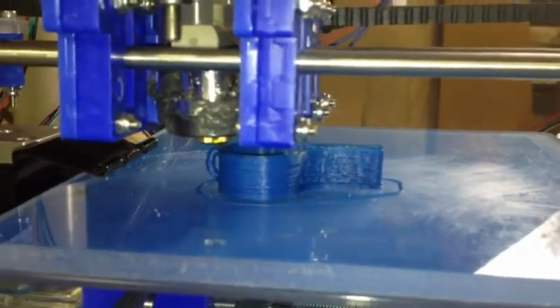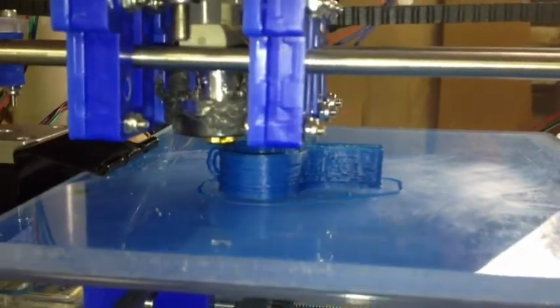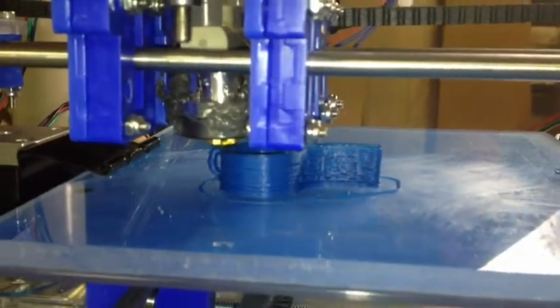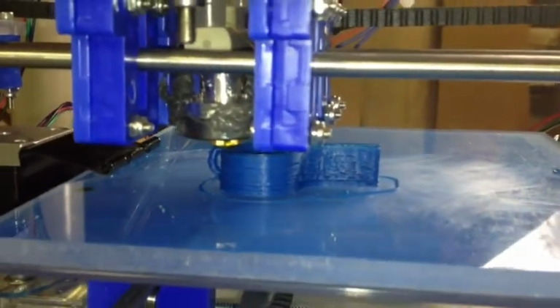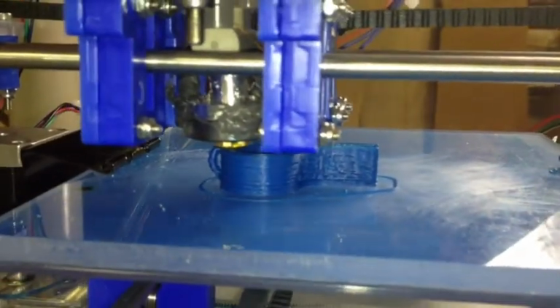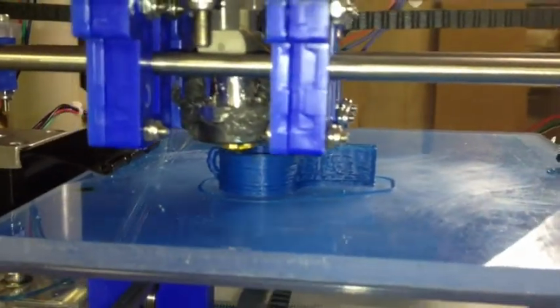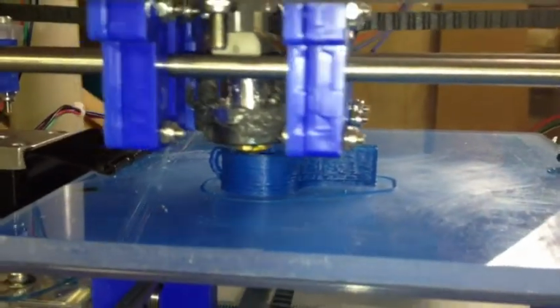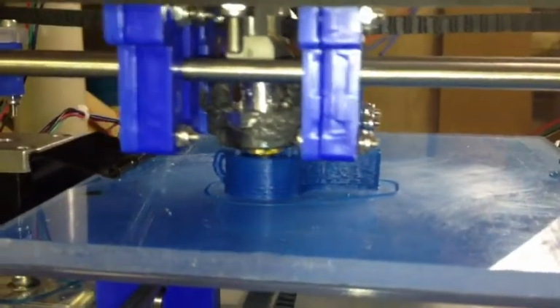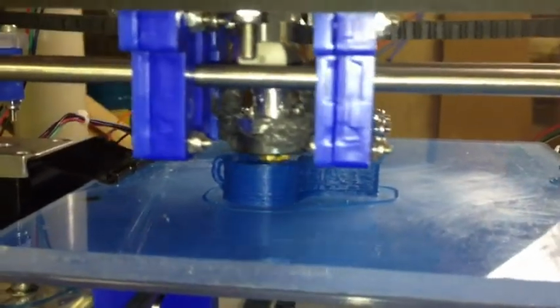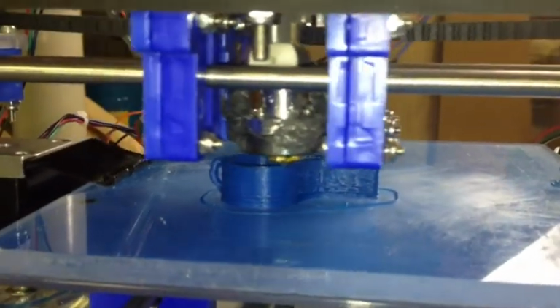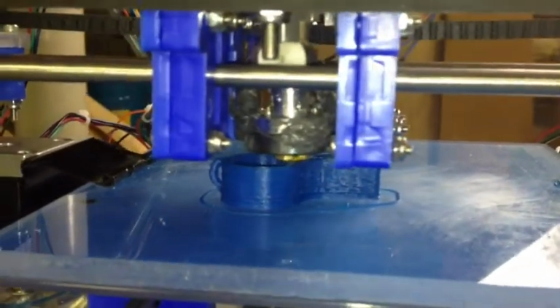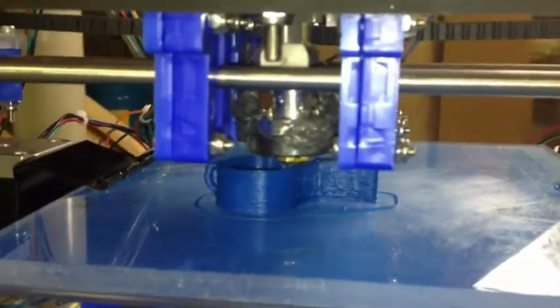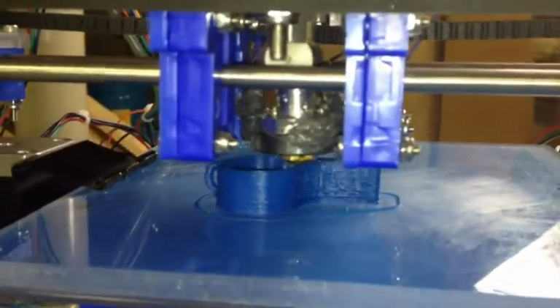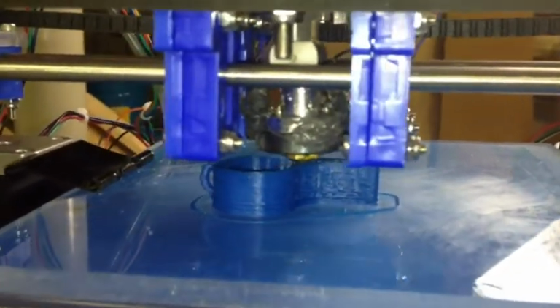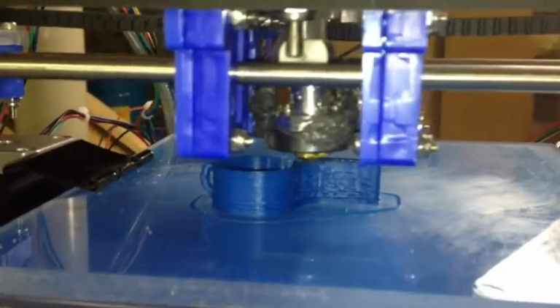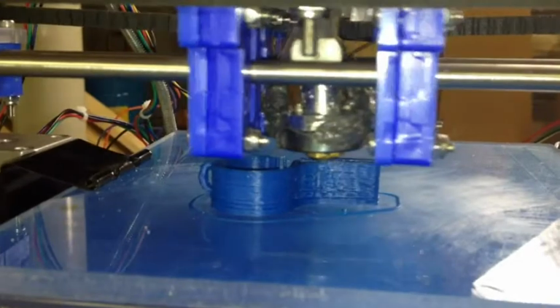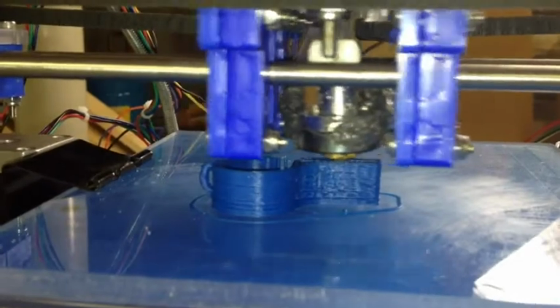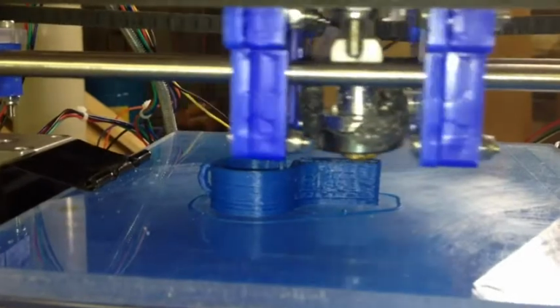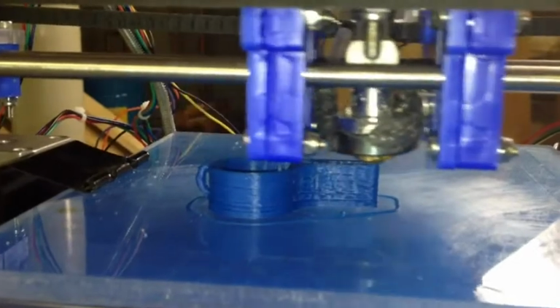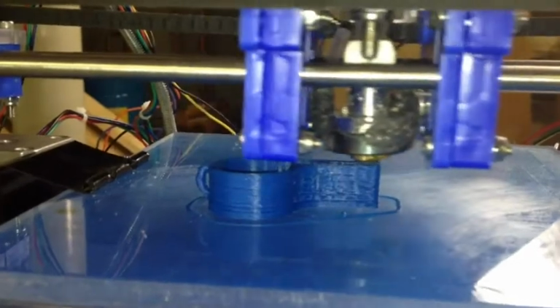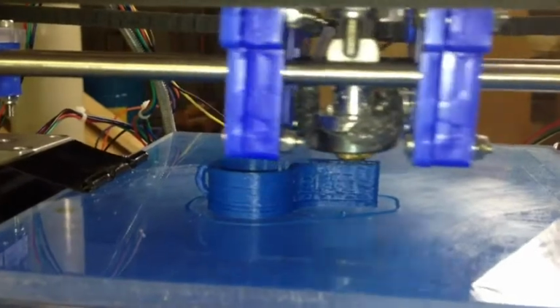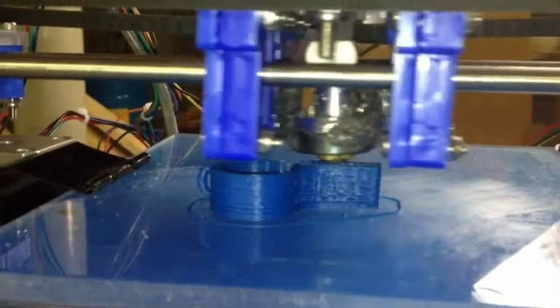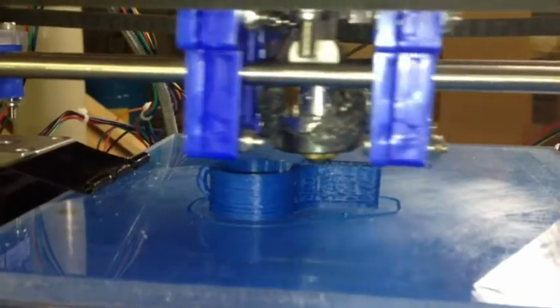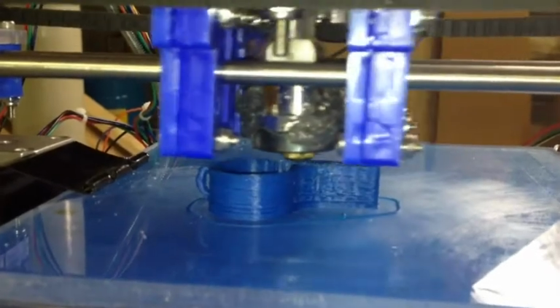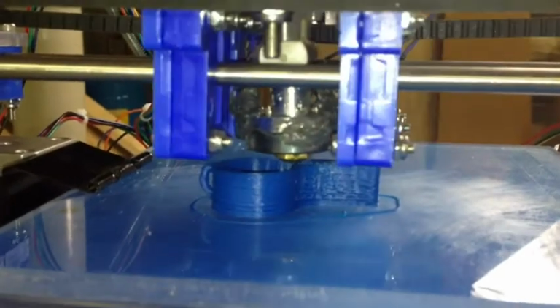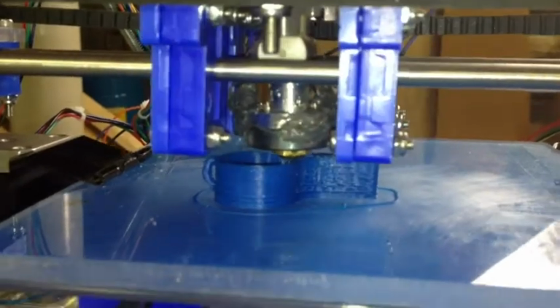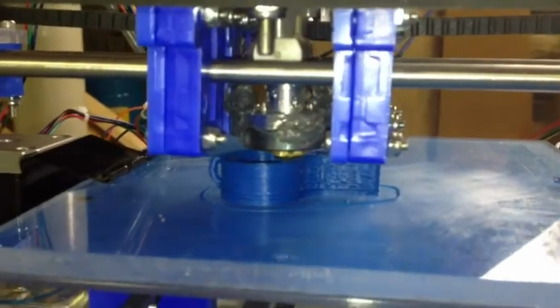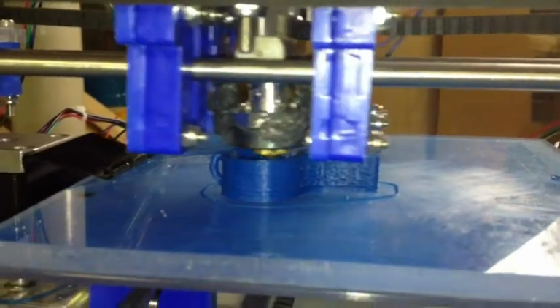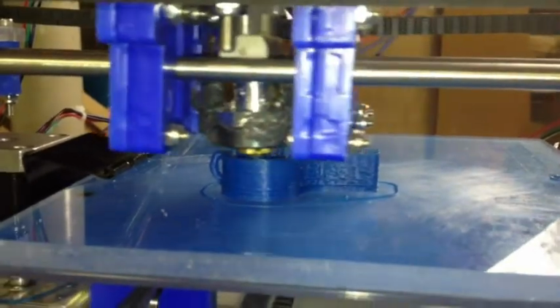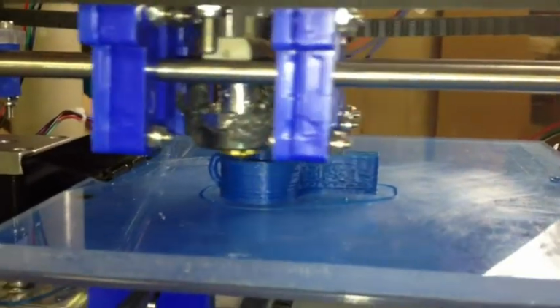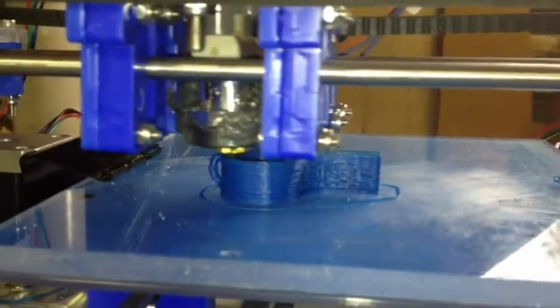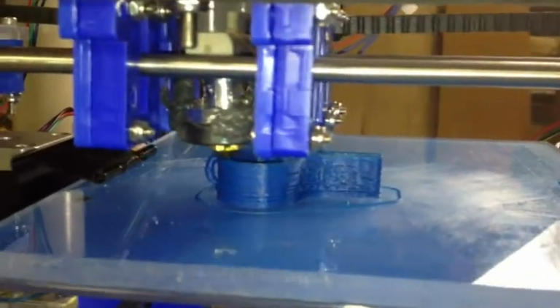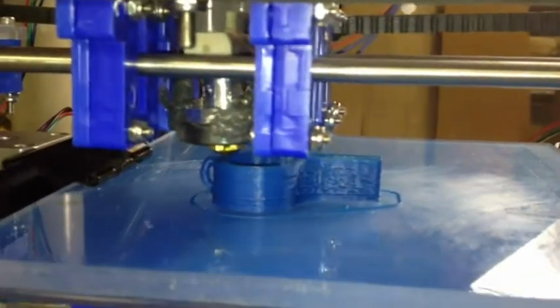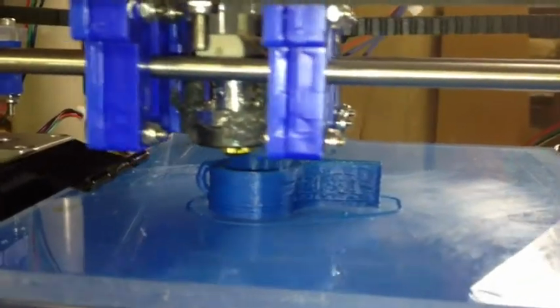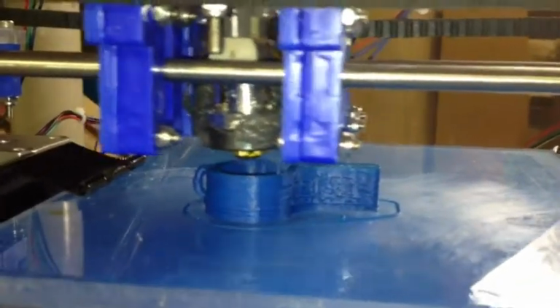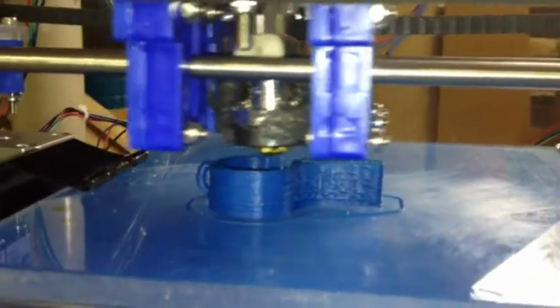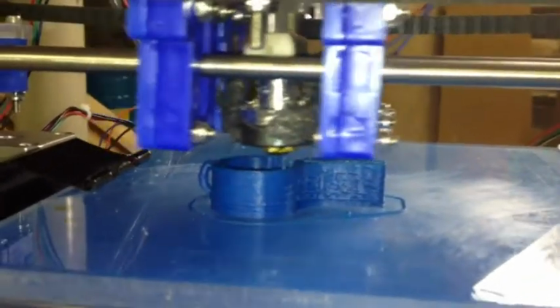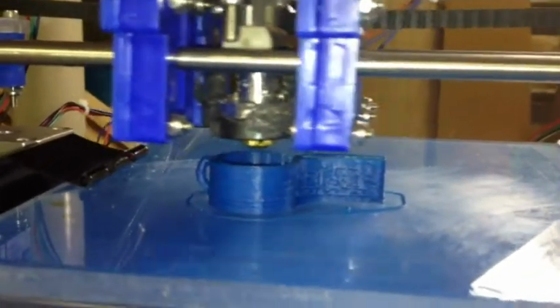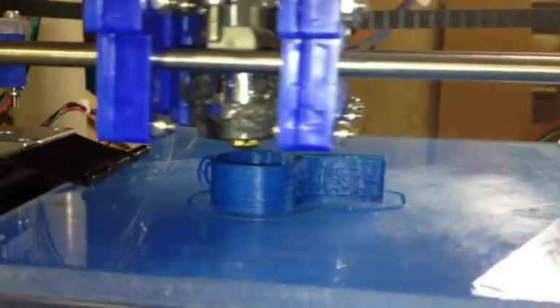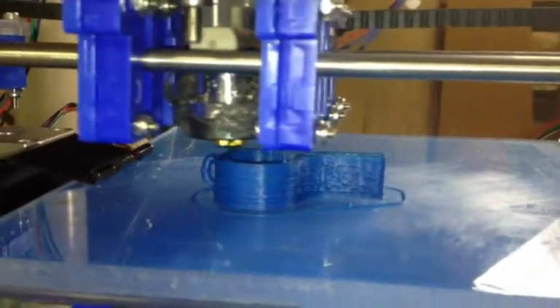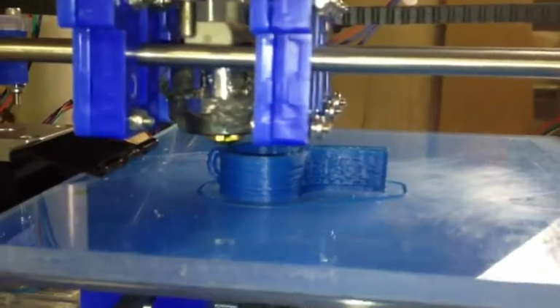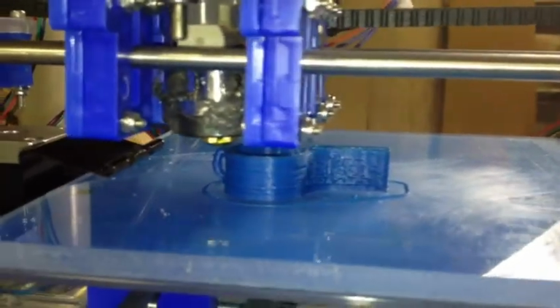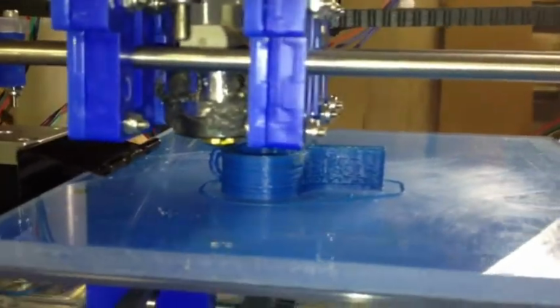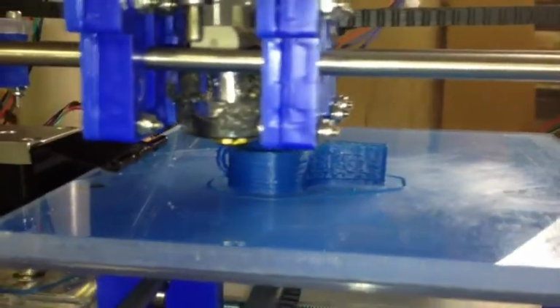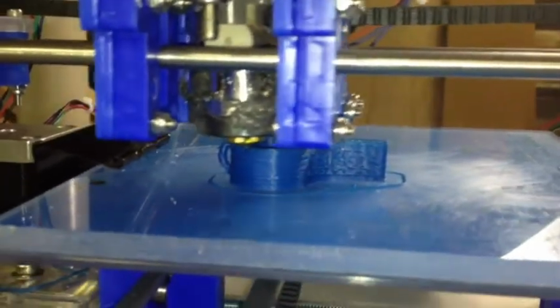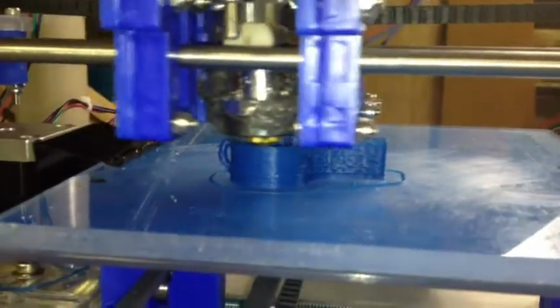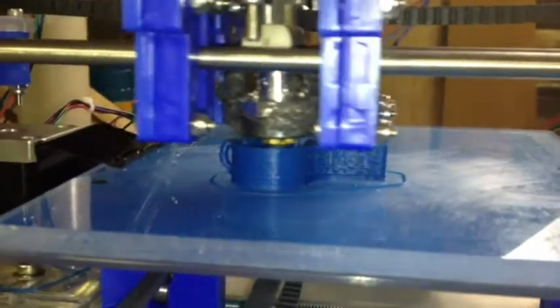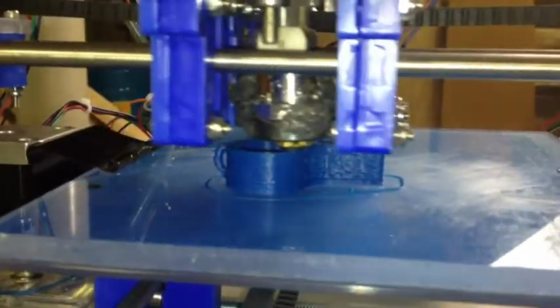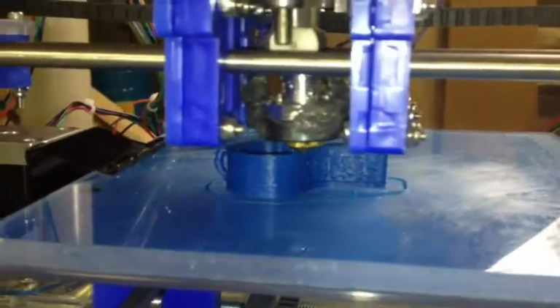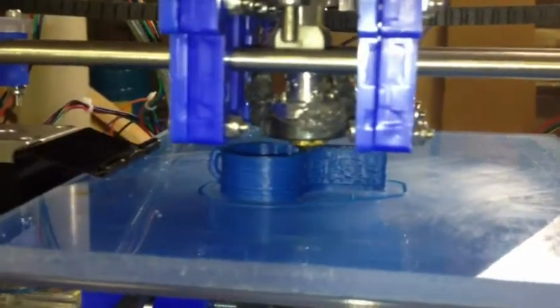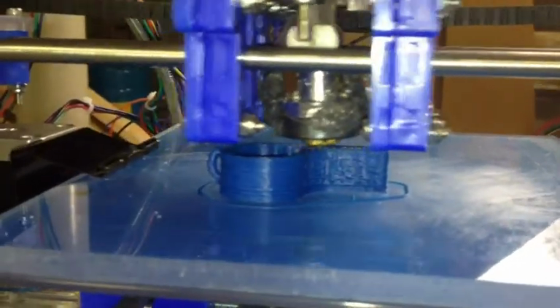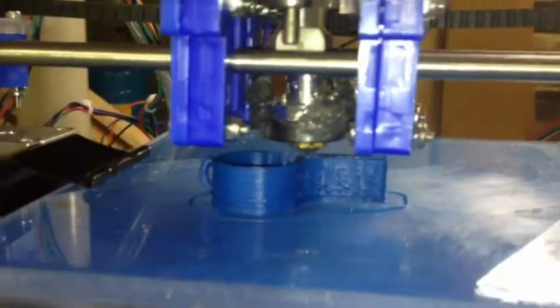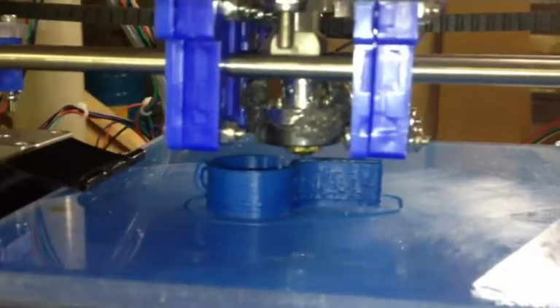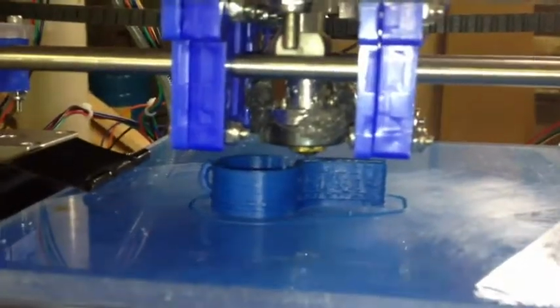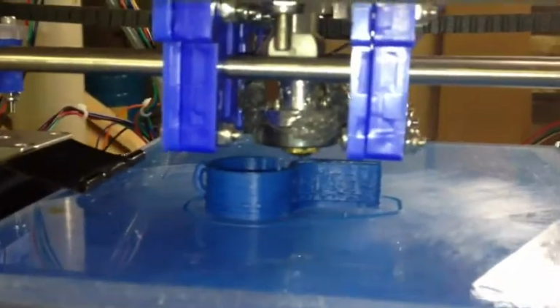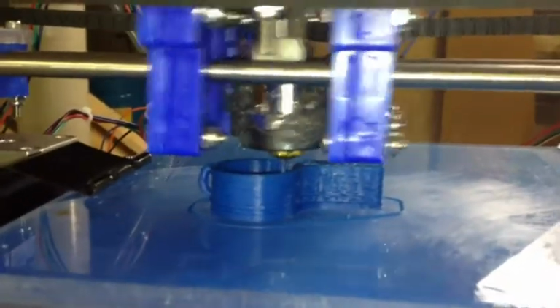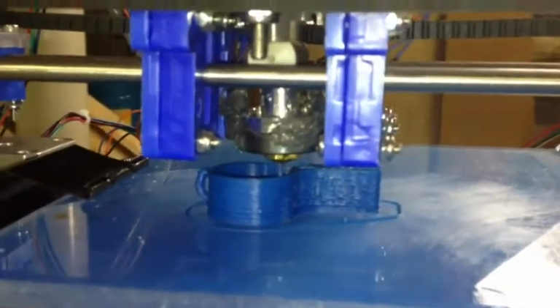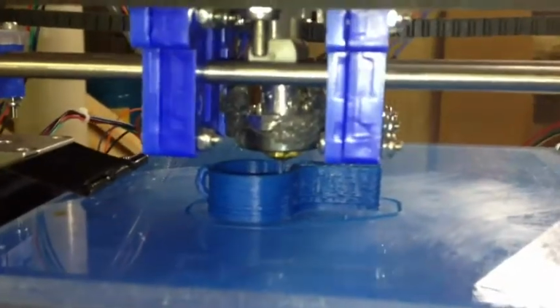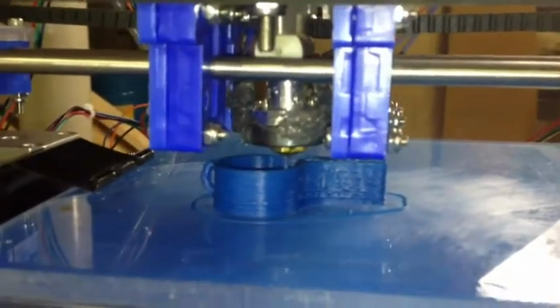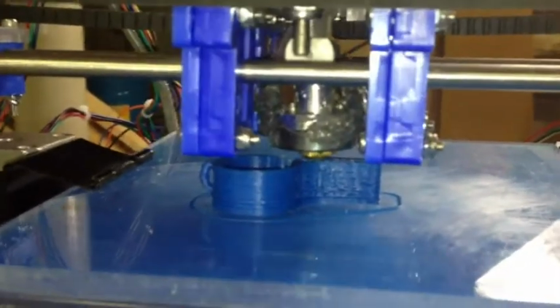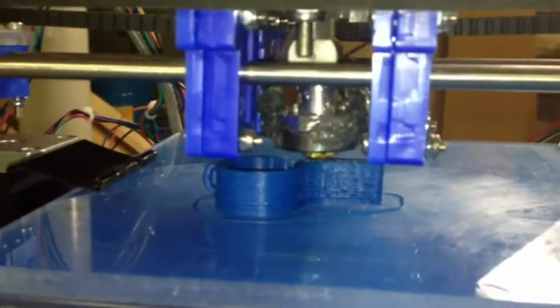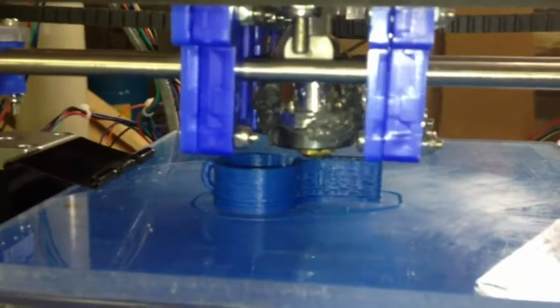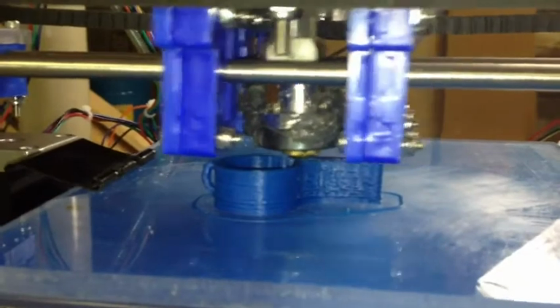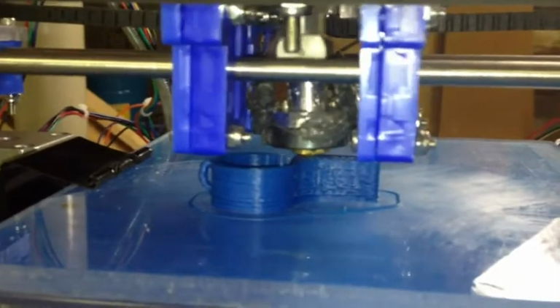This is absolutely the first time I've been able to get it to print to this point. It all had to do with mock tunings.